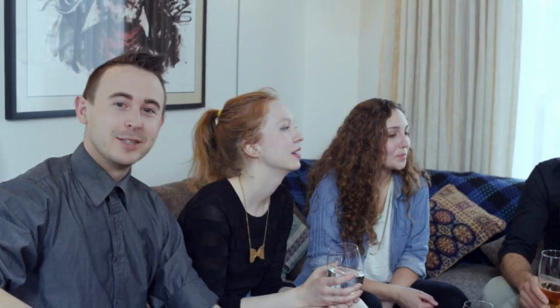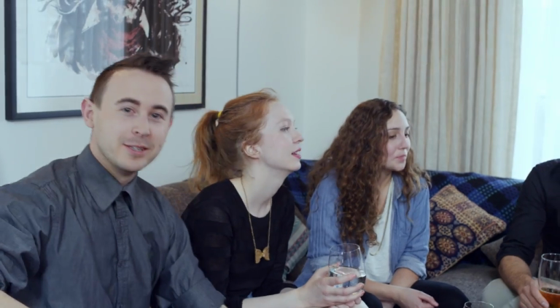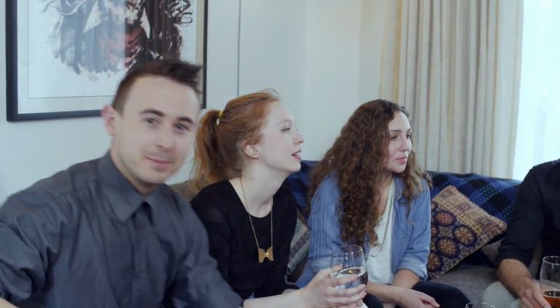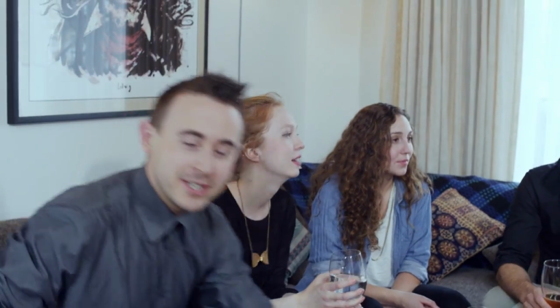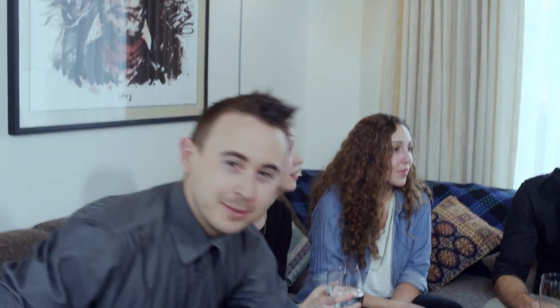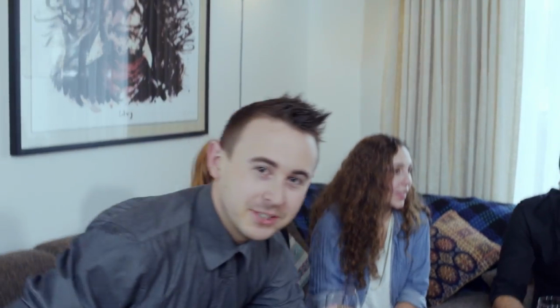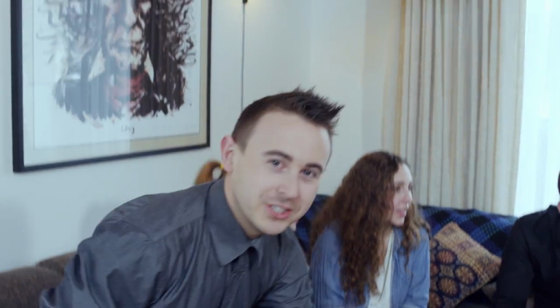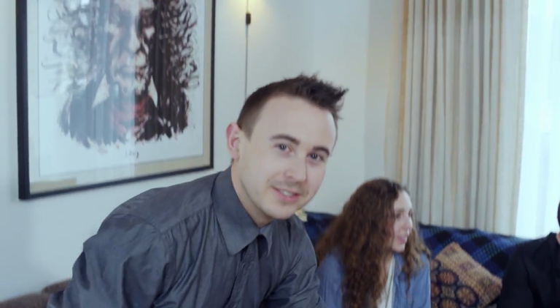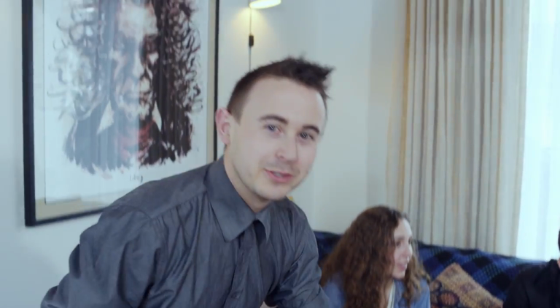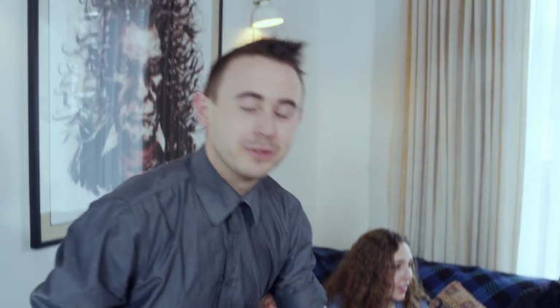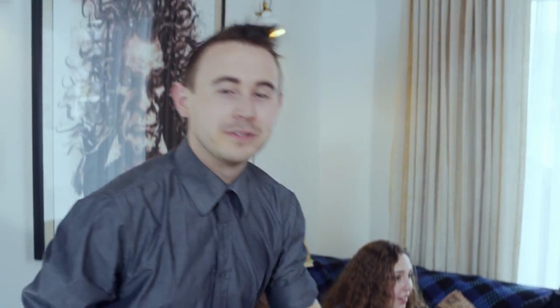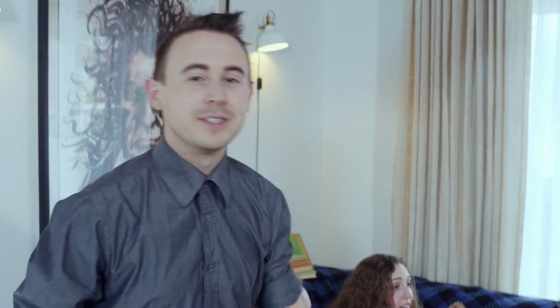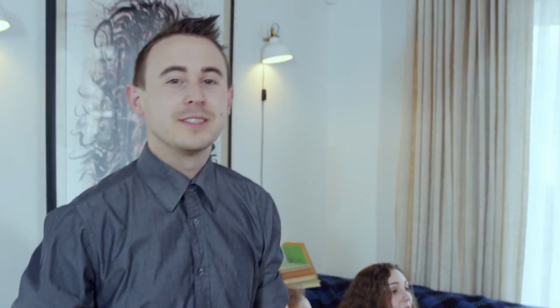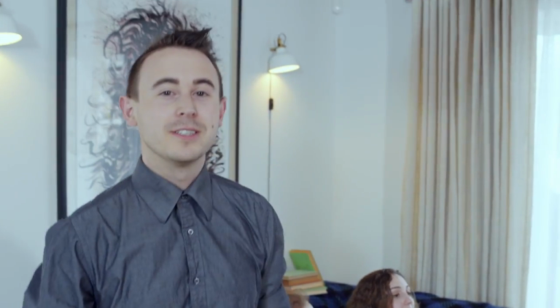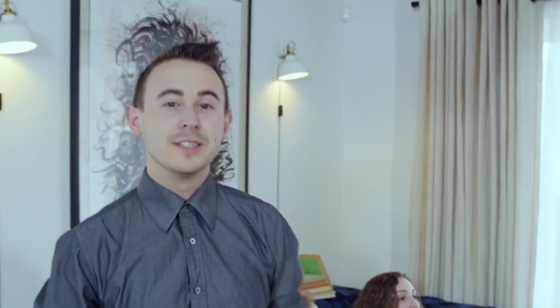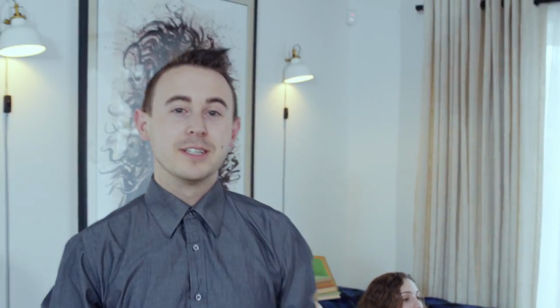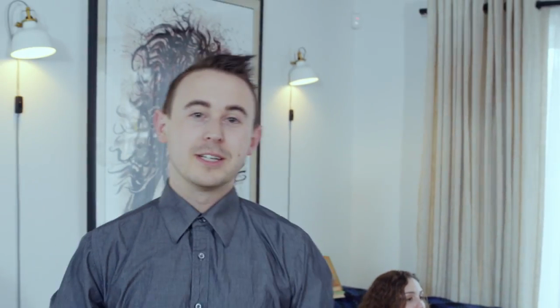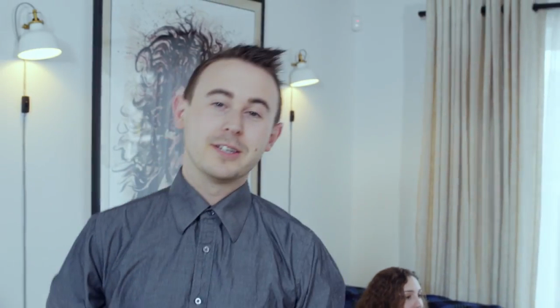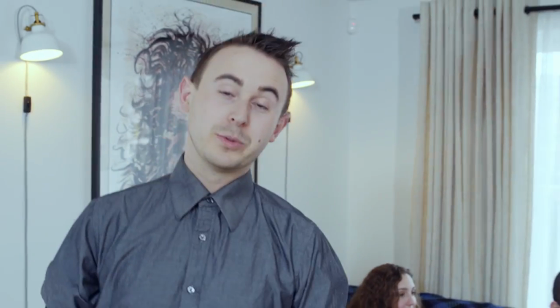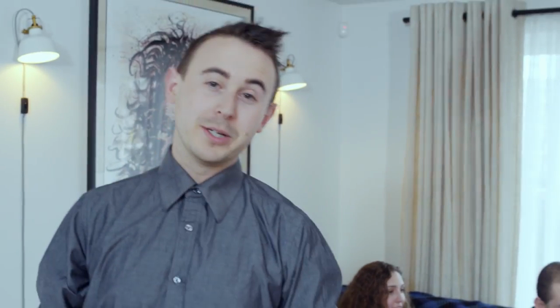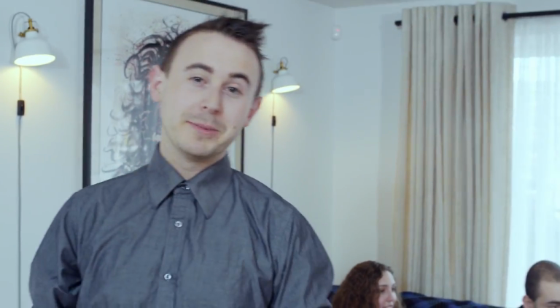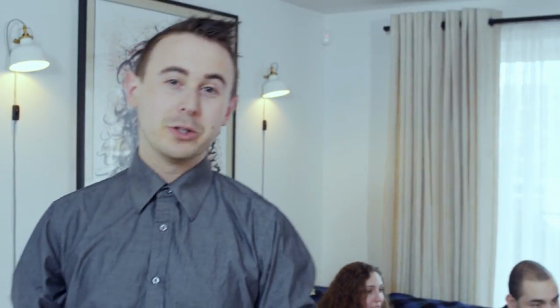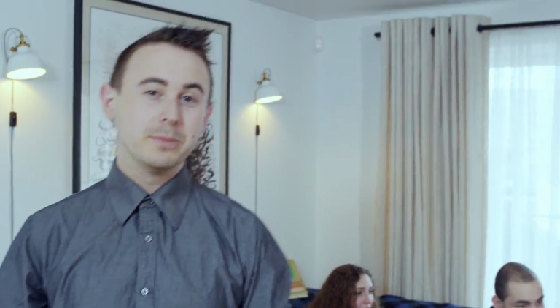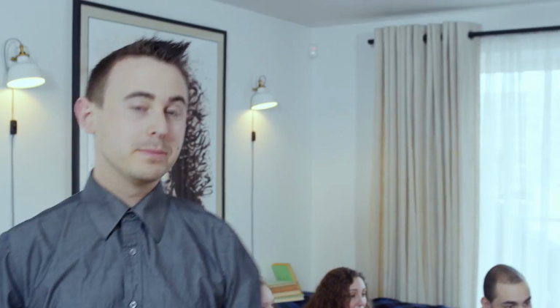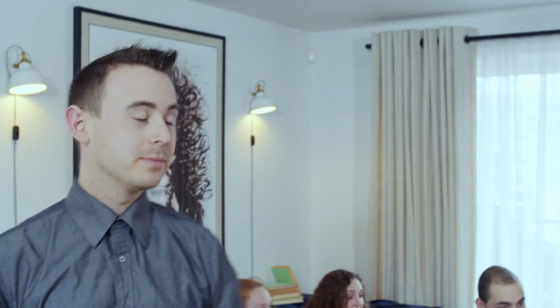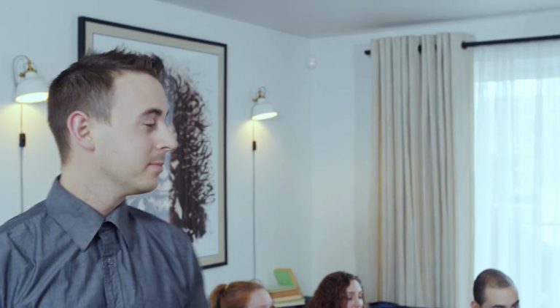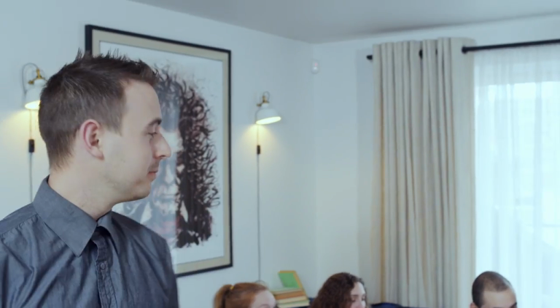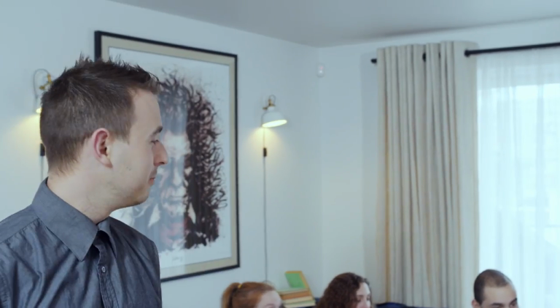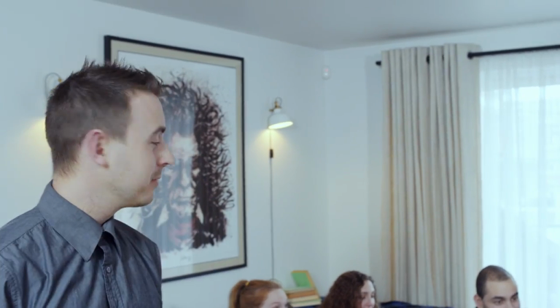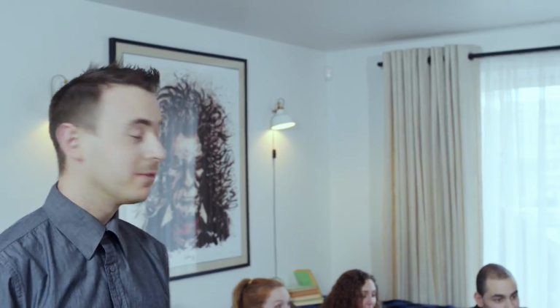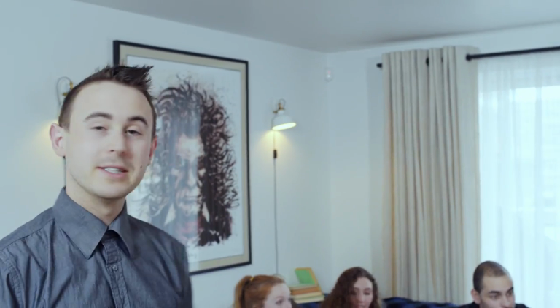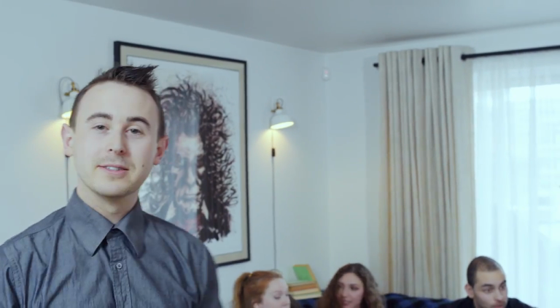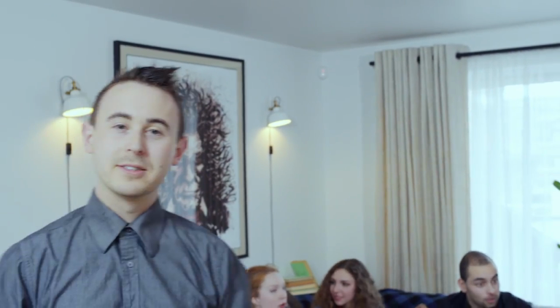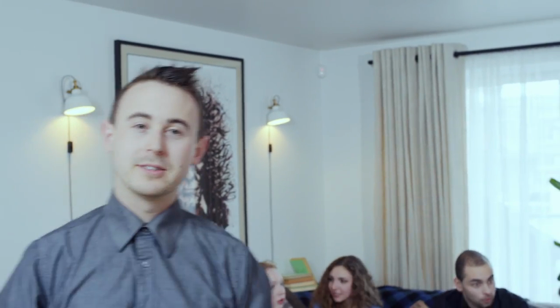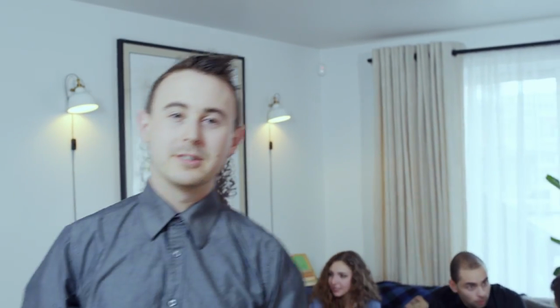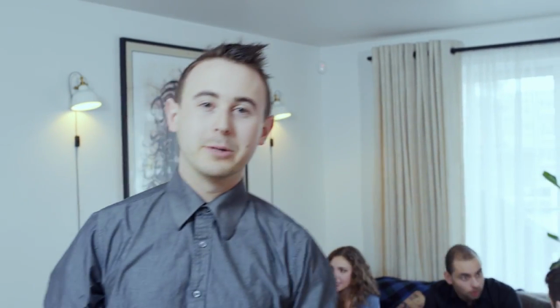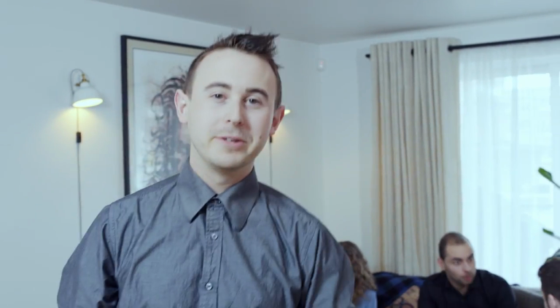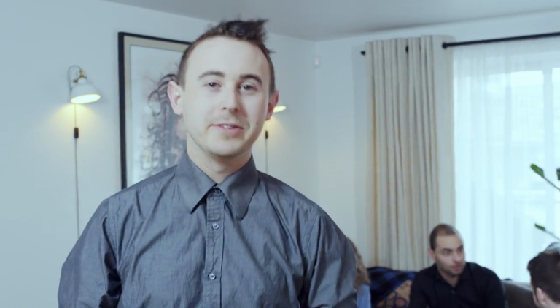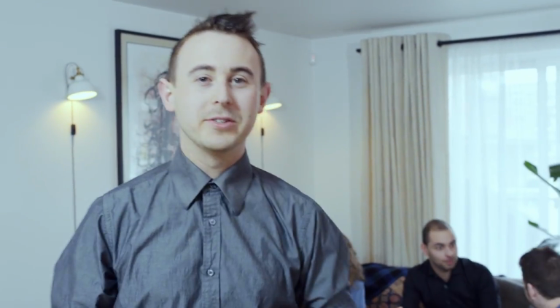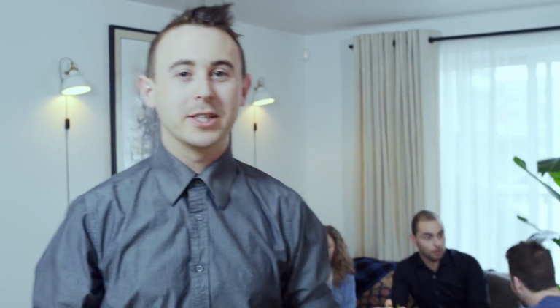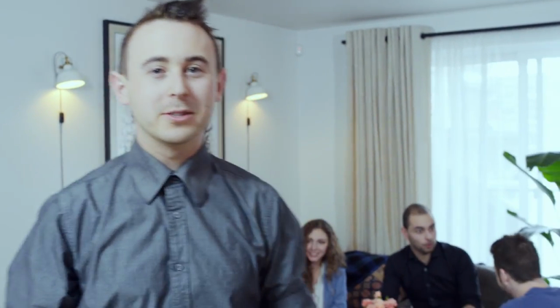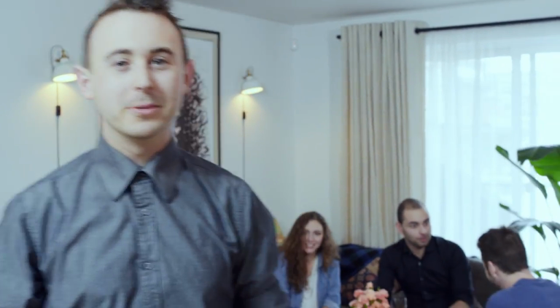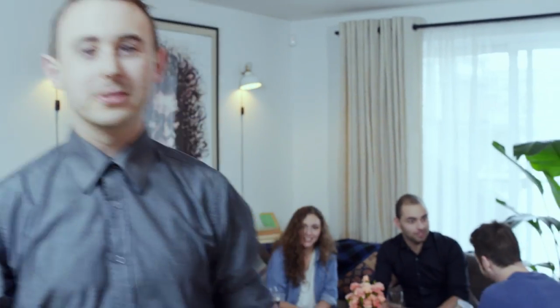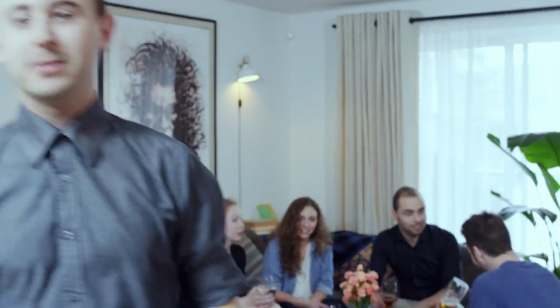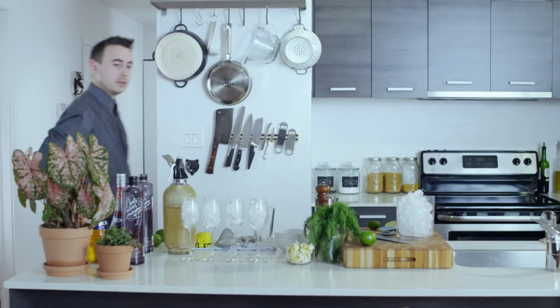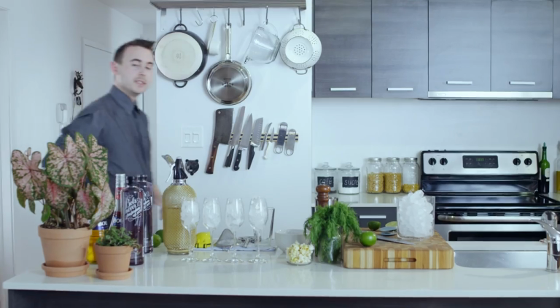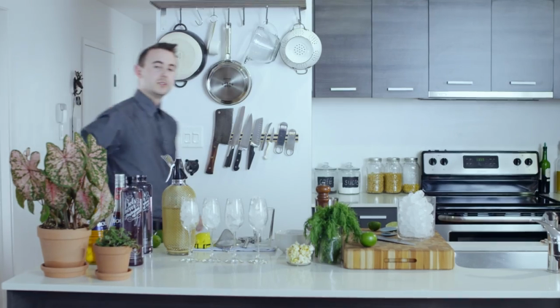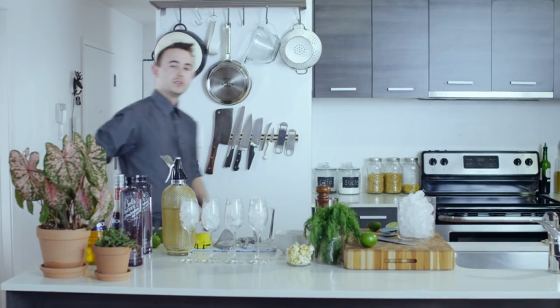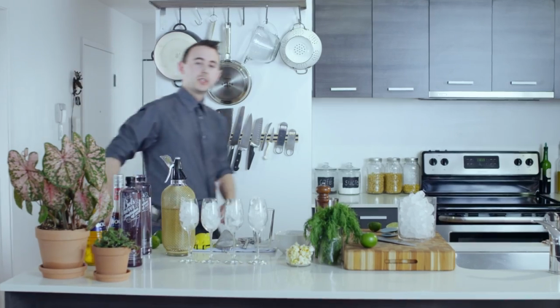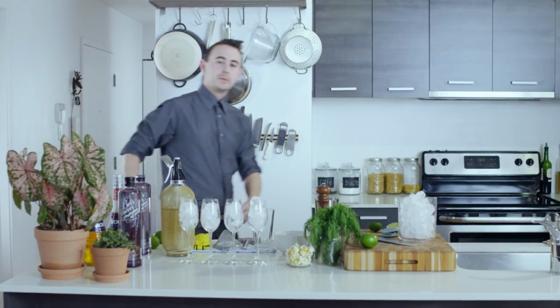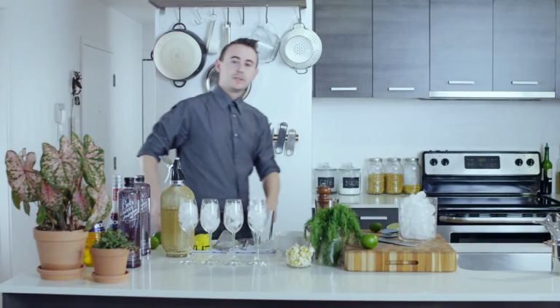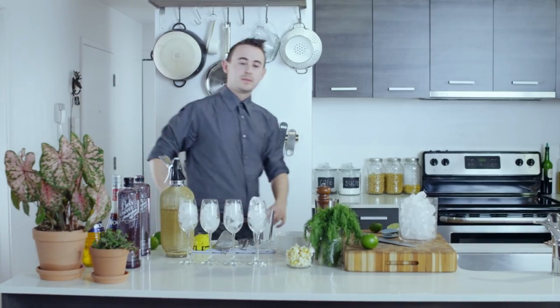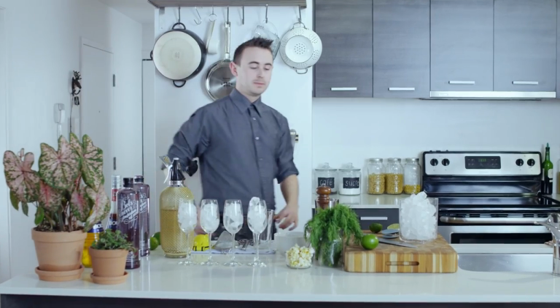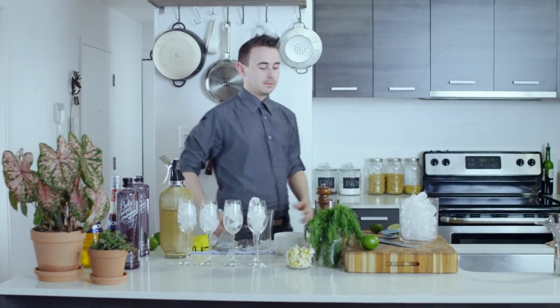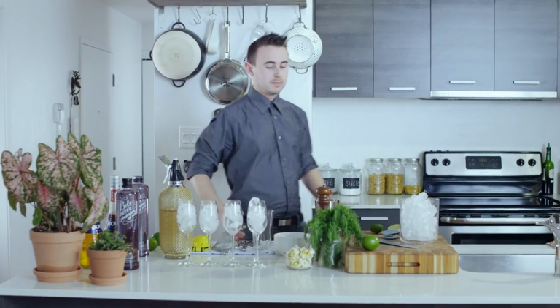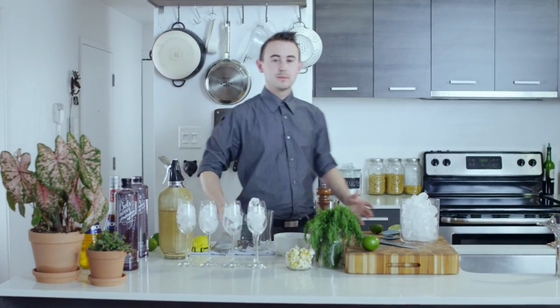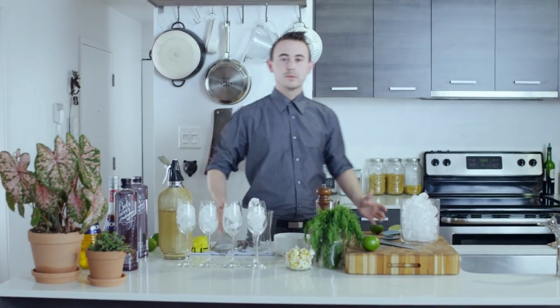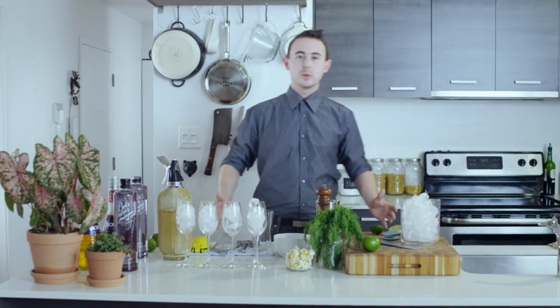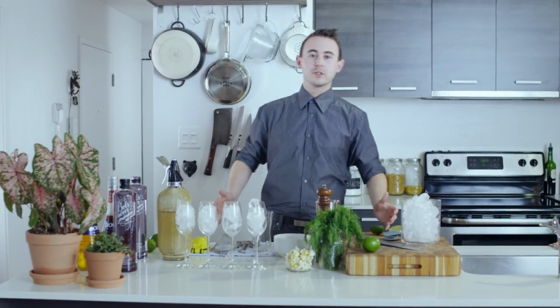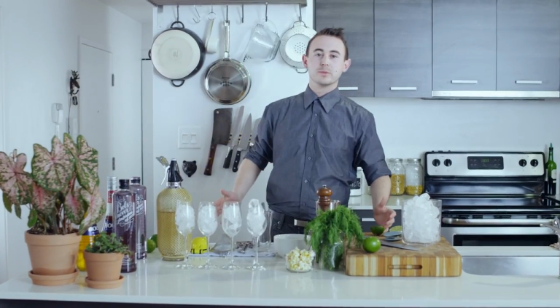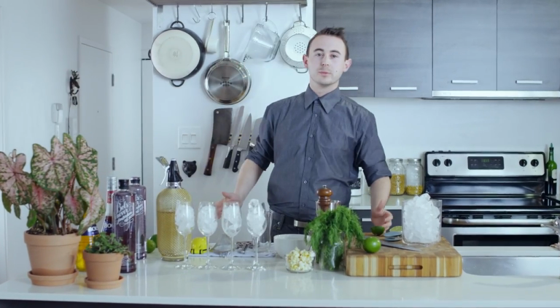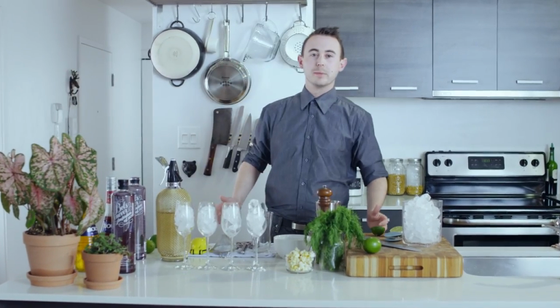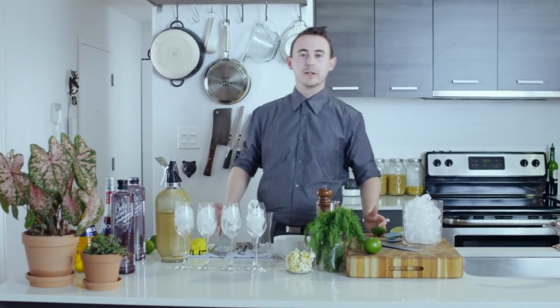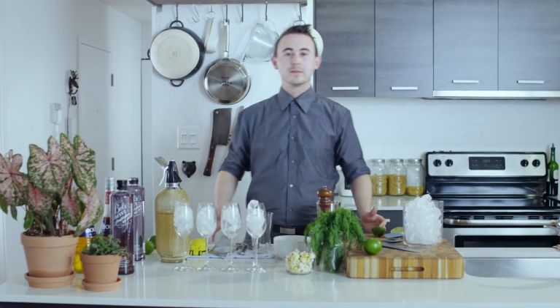My name is Jason Griffin, and when I'm at home, my friends are my favorite customers. Ladies and gentlemen, welcome to my bar.